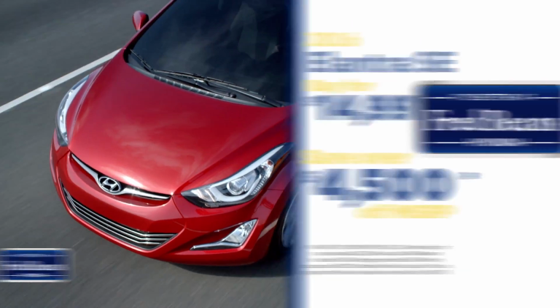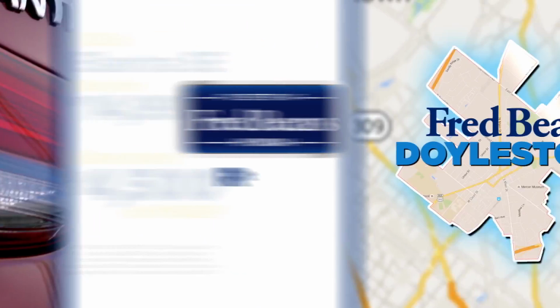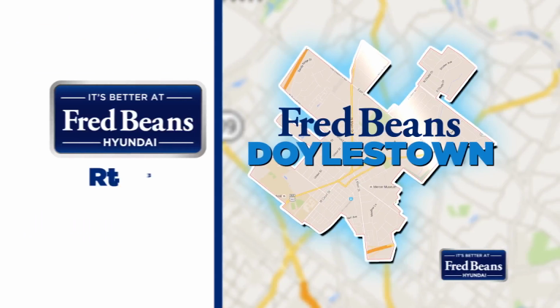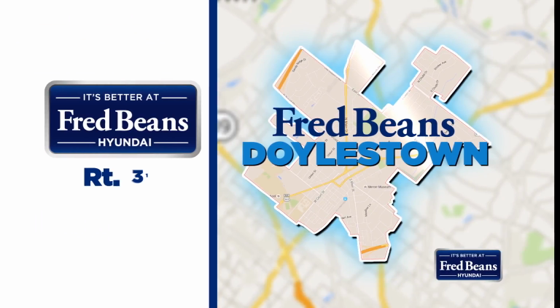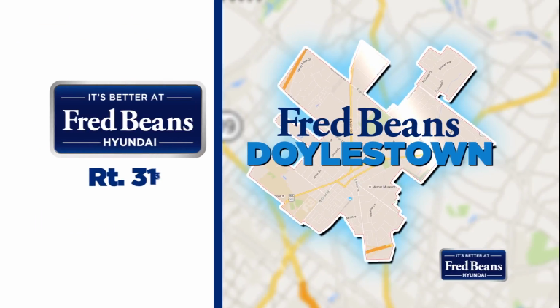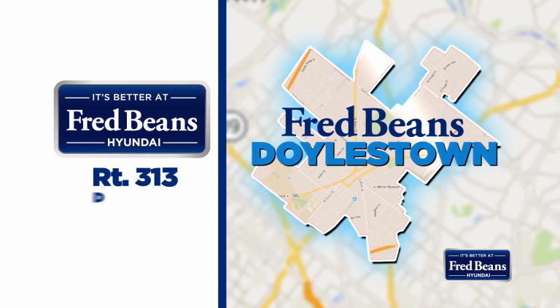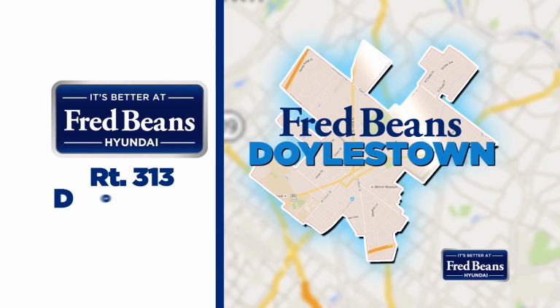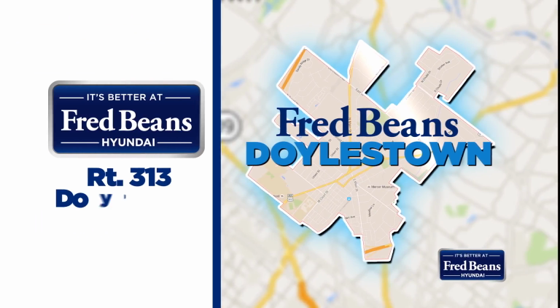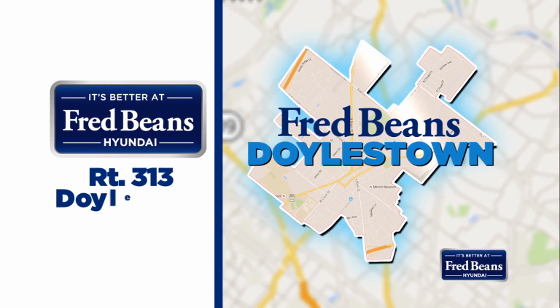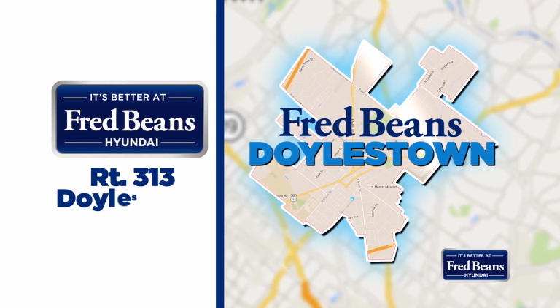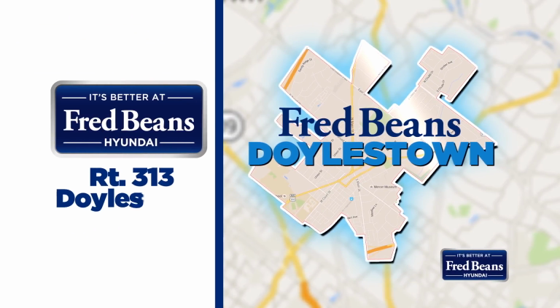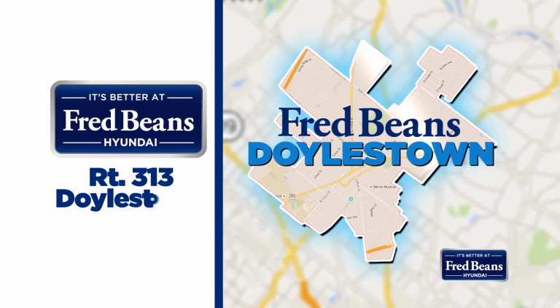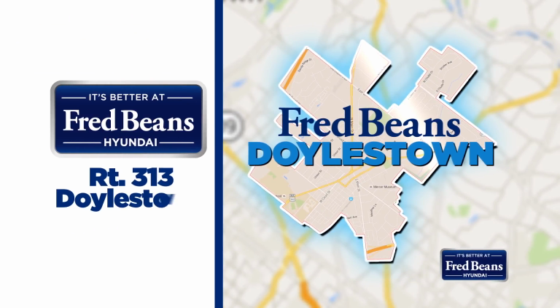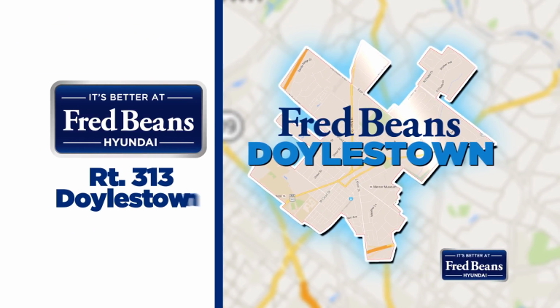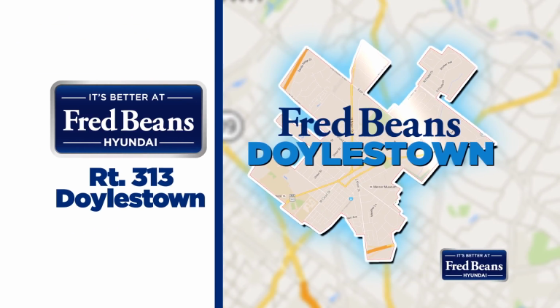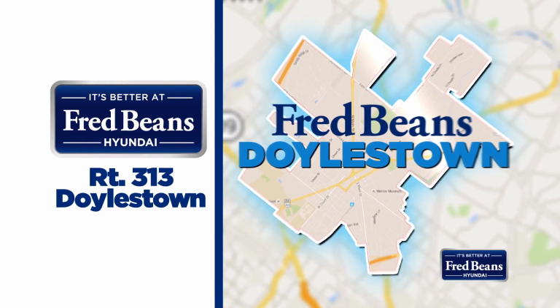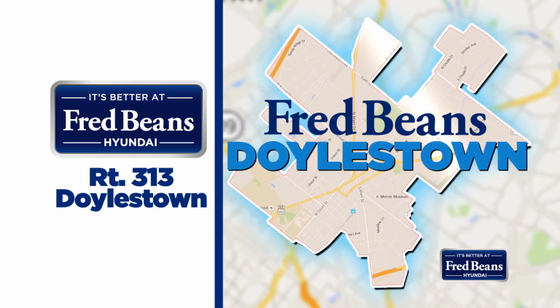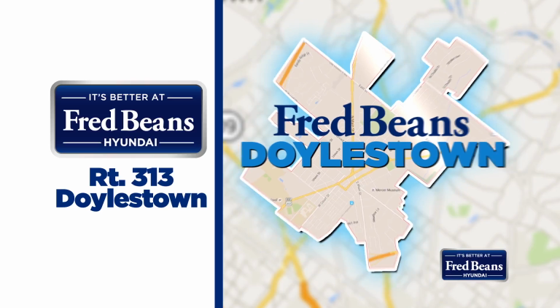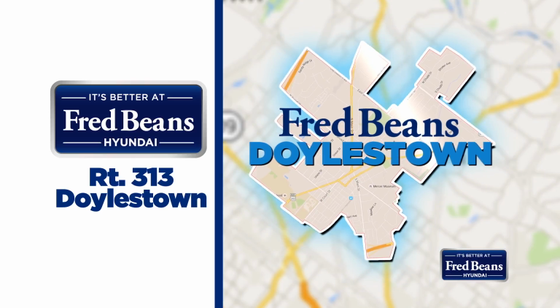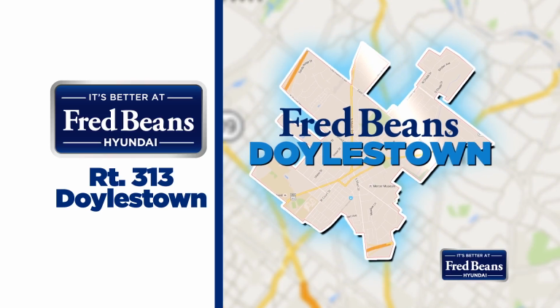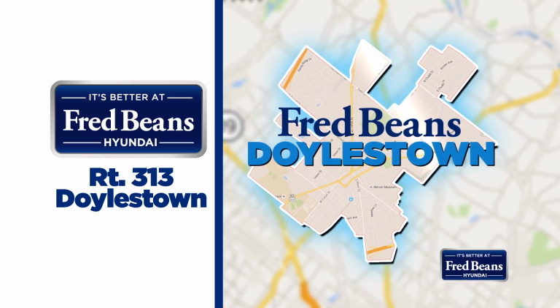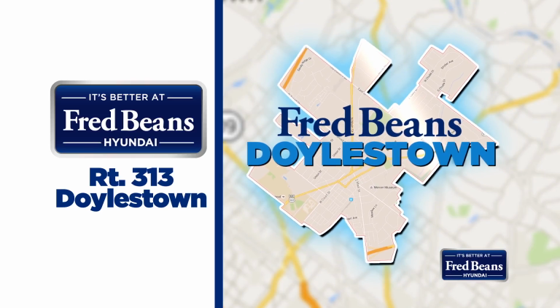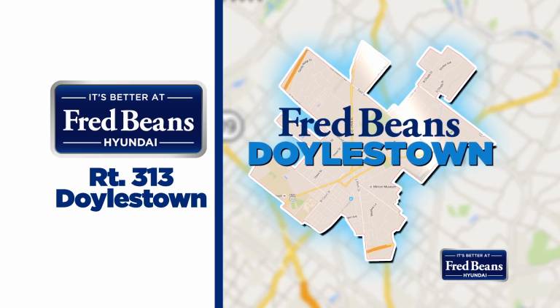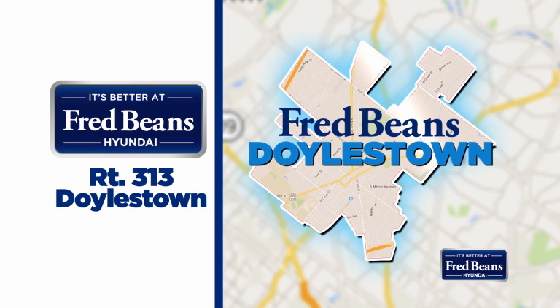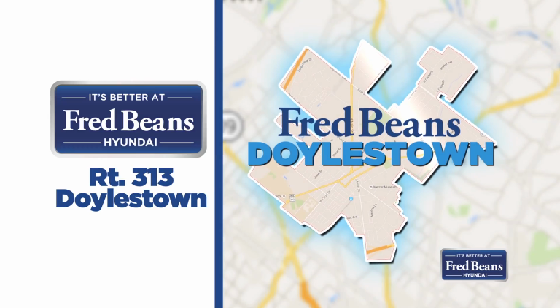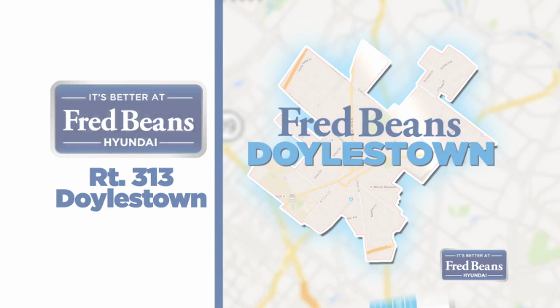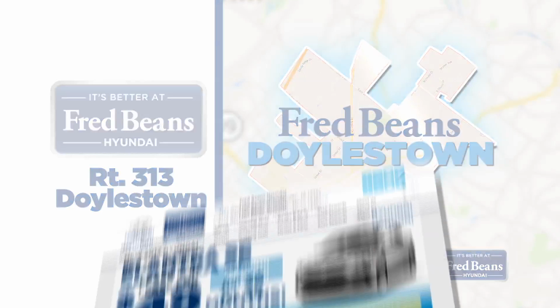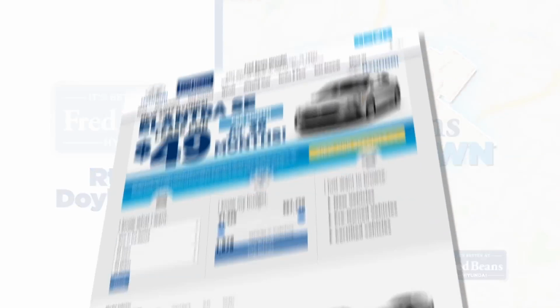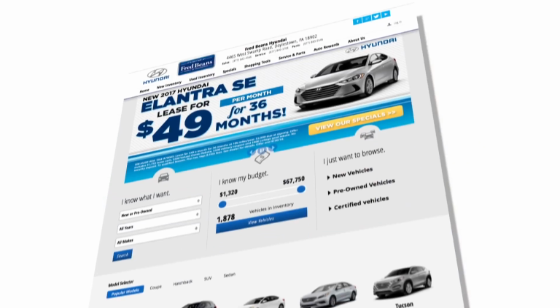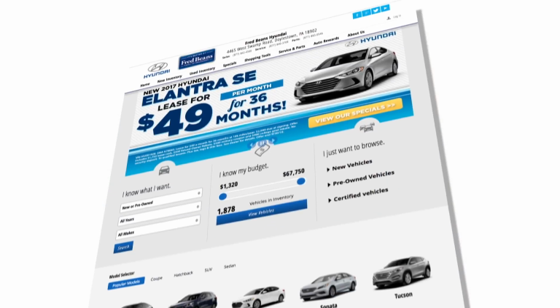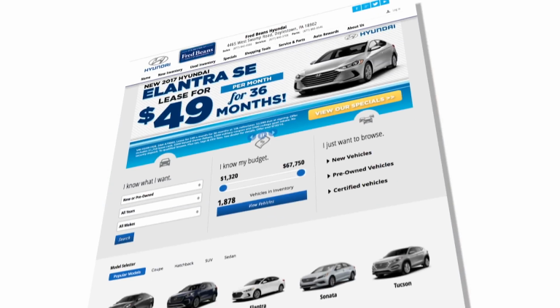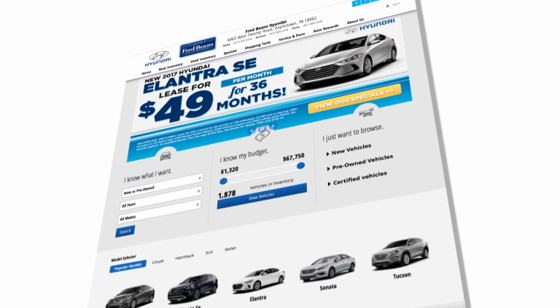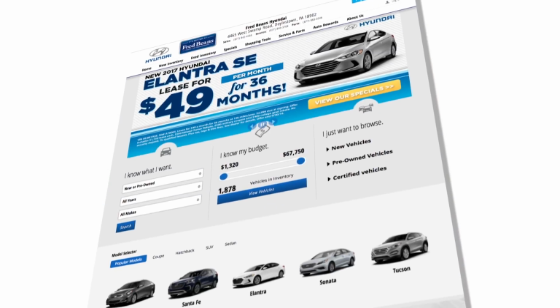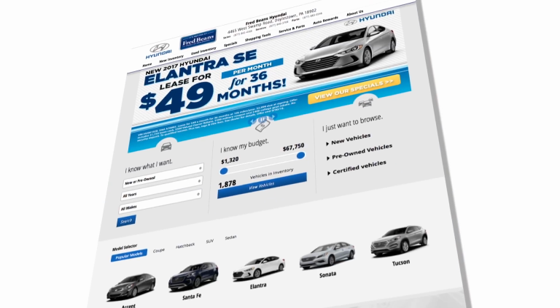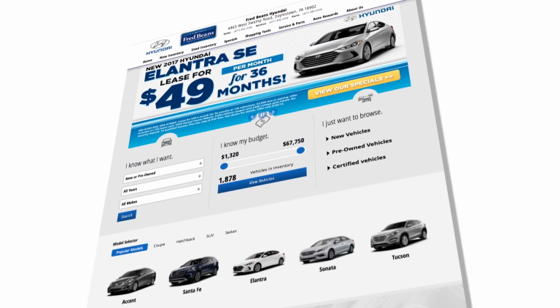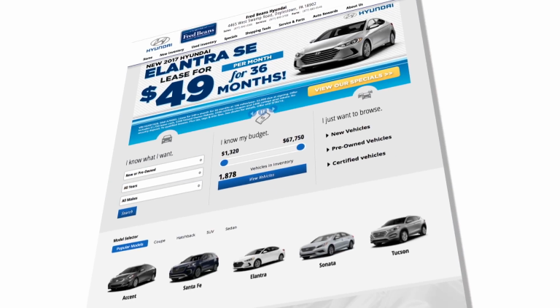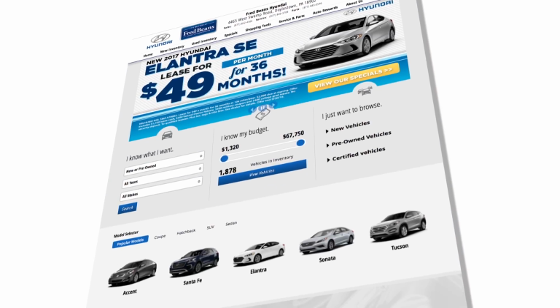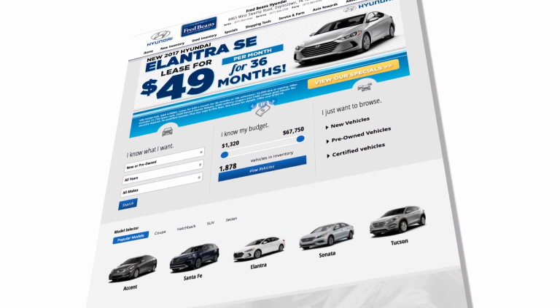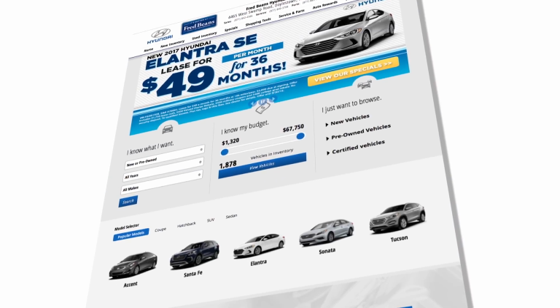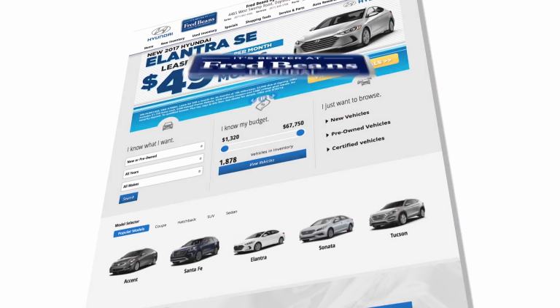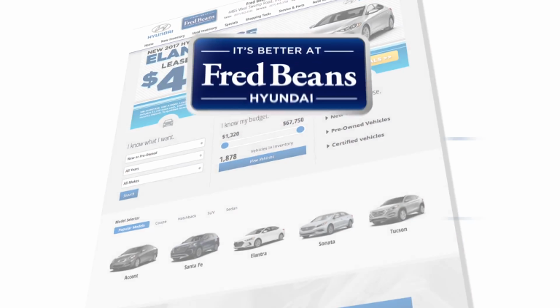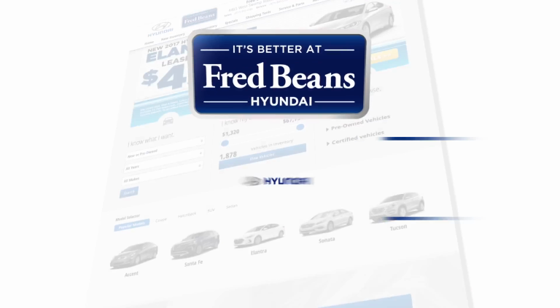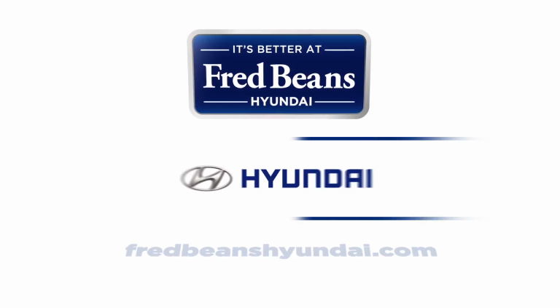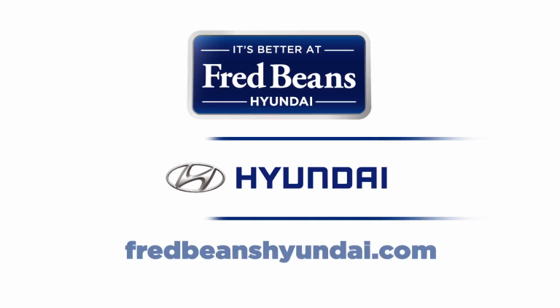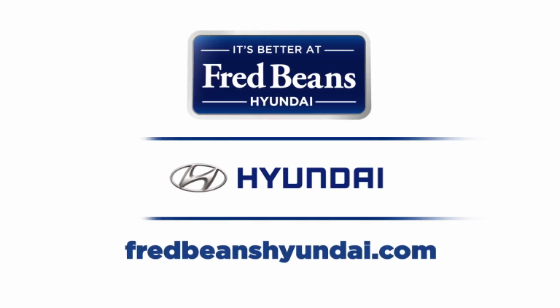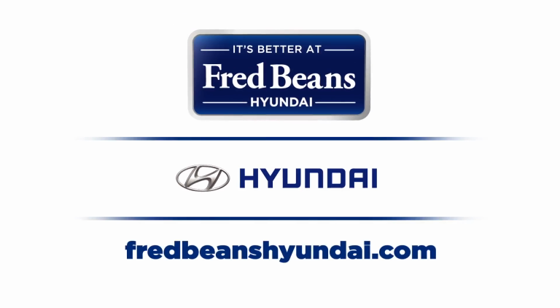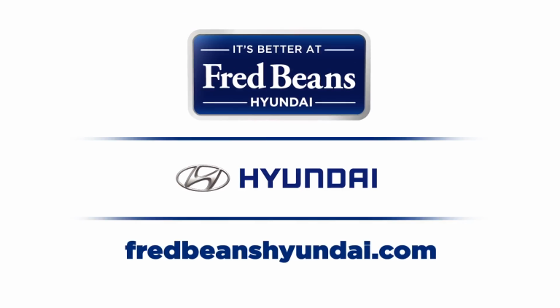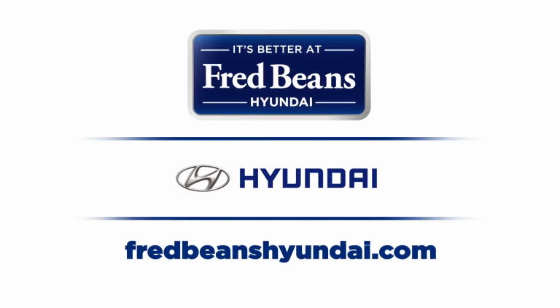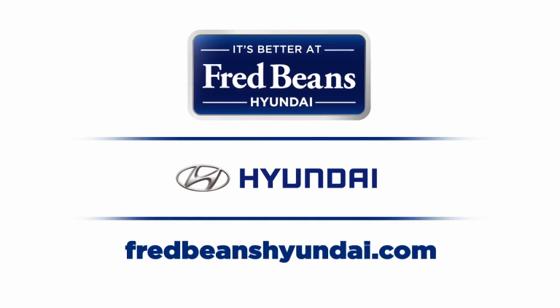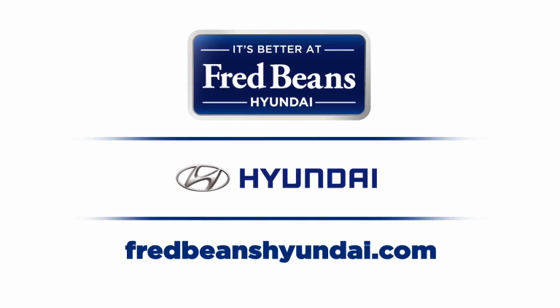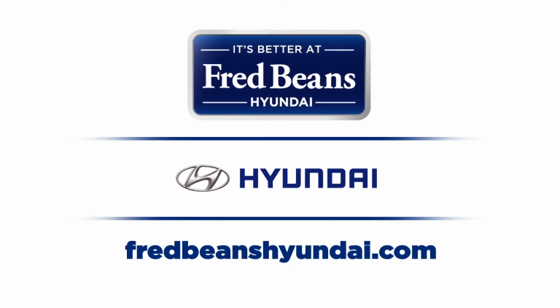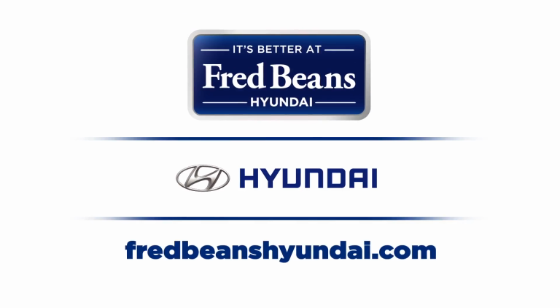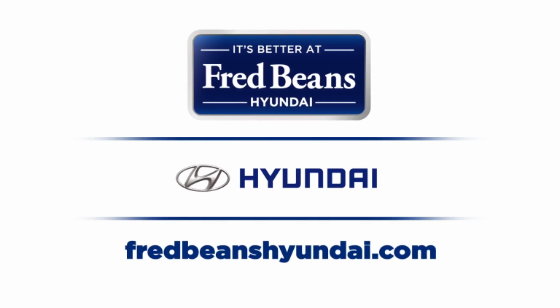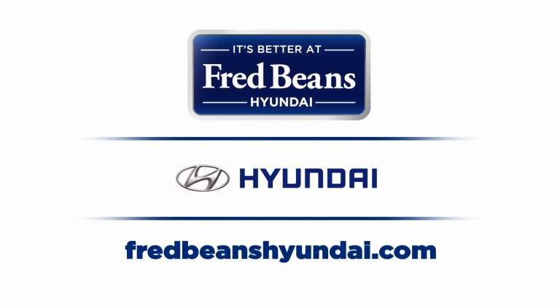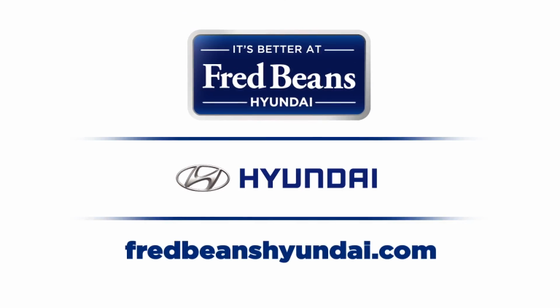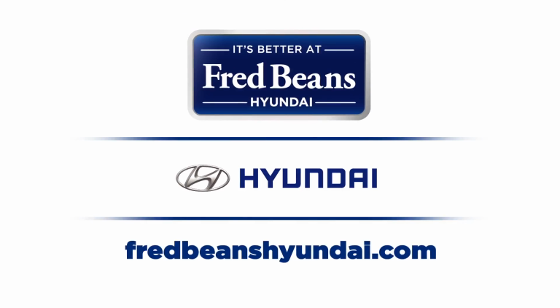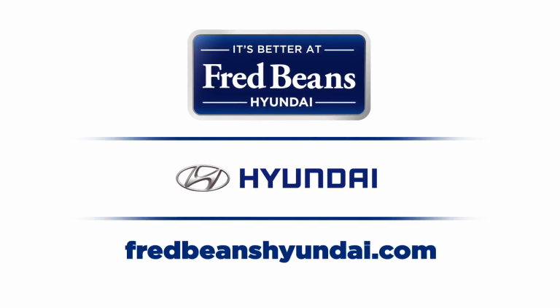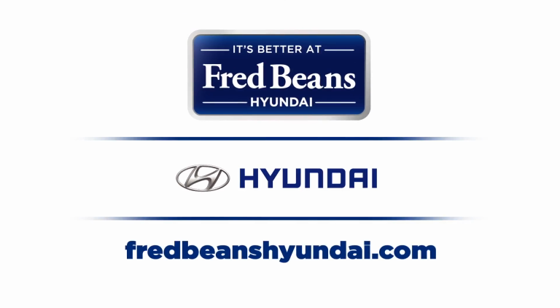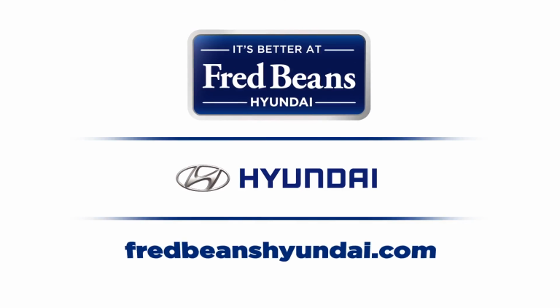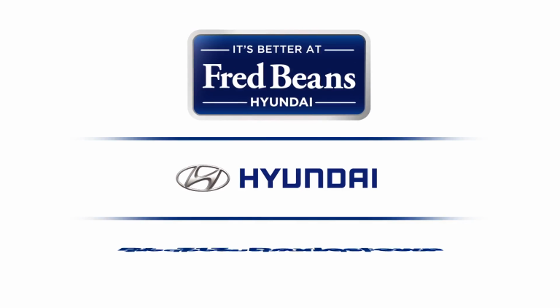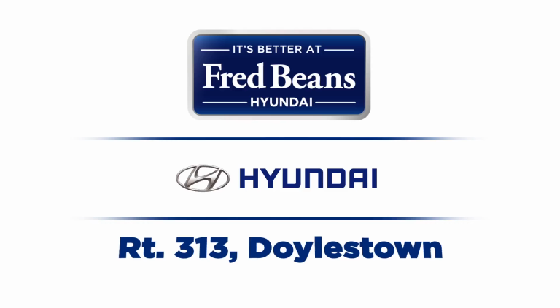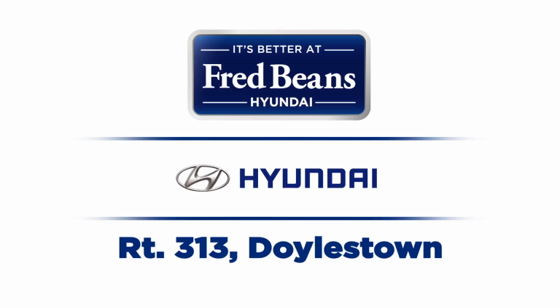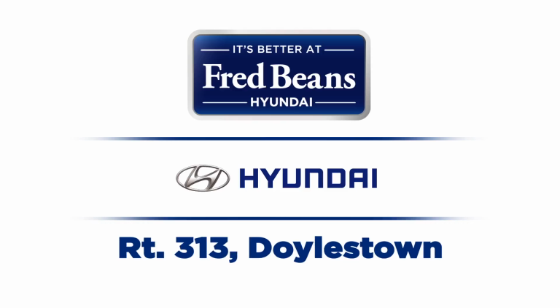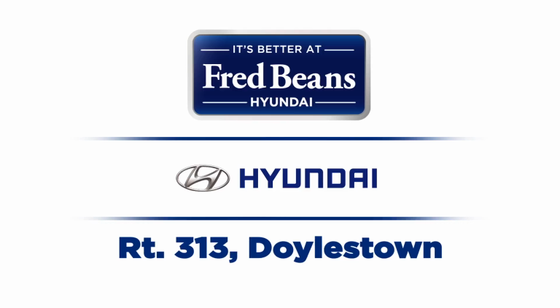See why it's better at Fred Beans Hyundai in Doylestown, or online at fredbeanshyundai.com. Oh yeah, it keeps getting better.